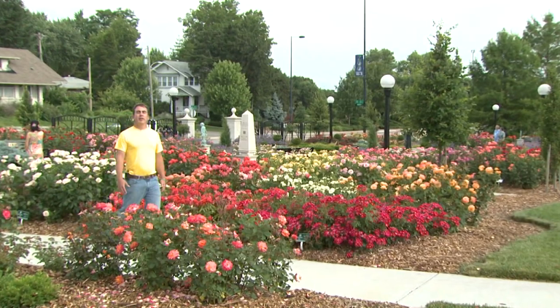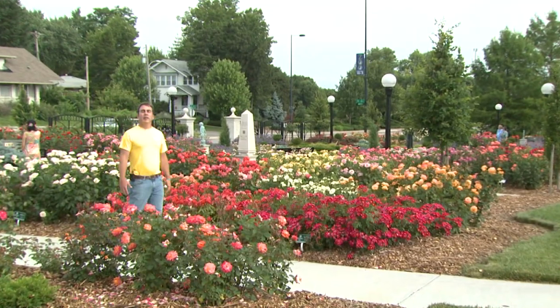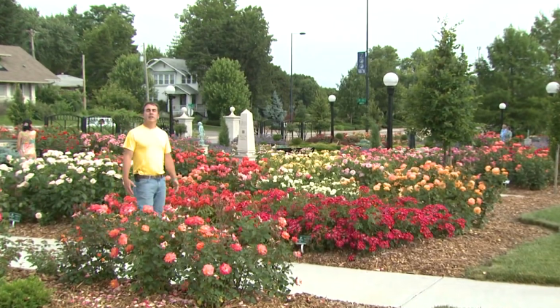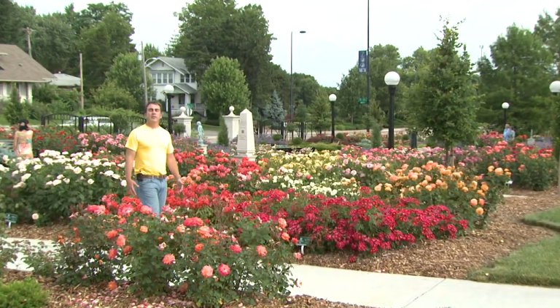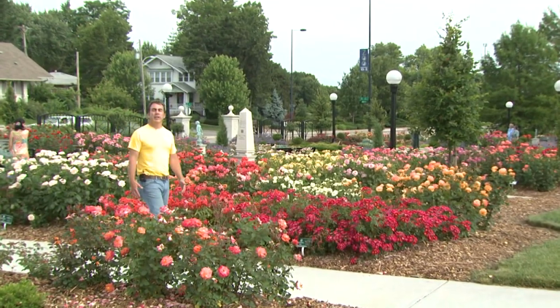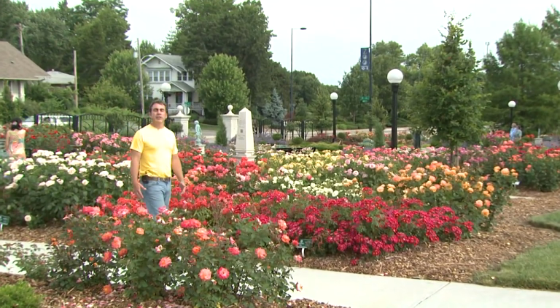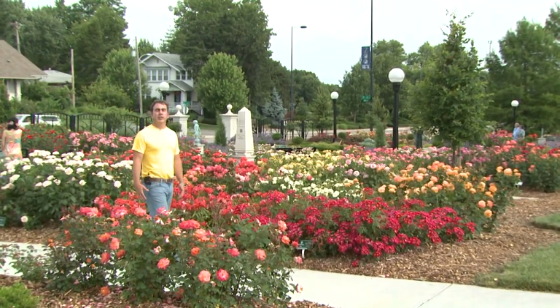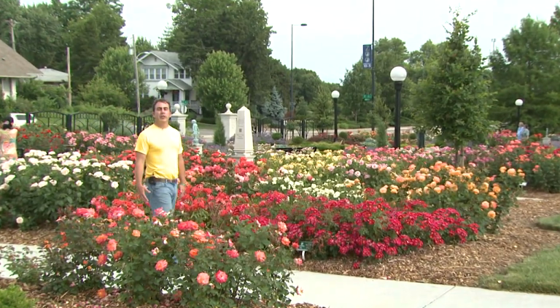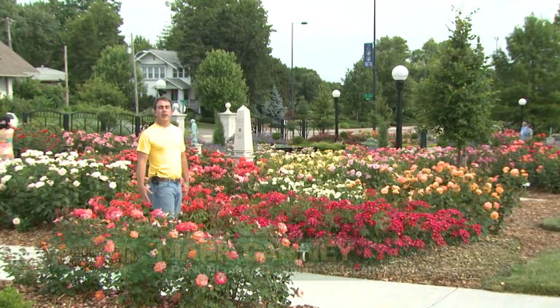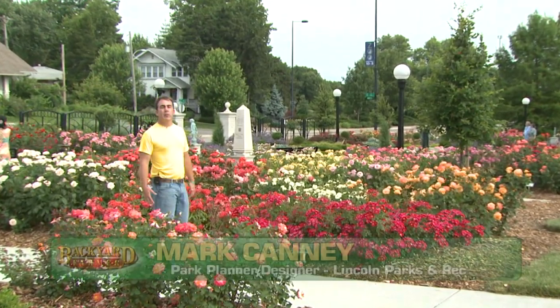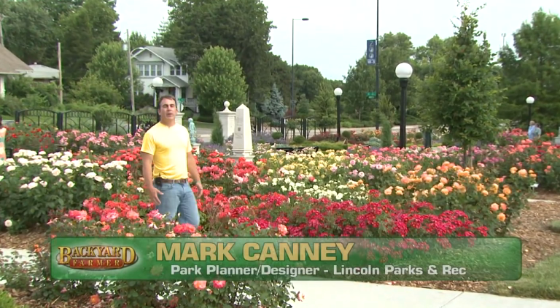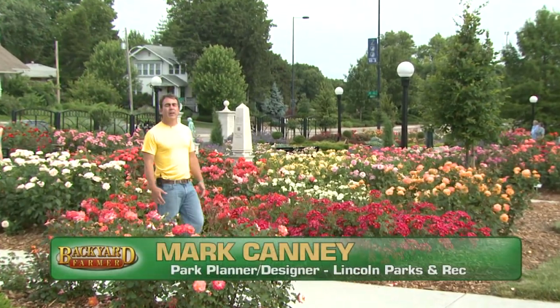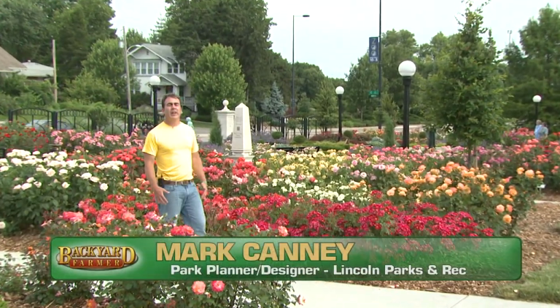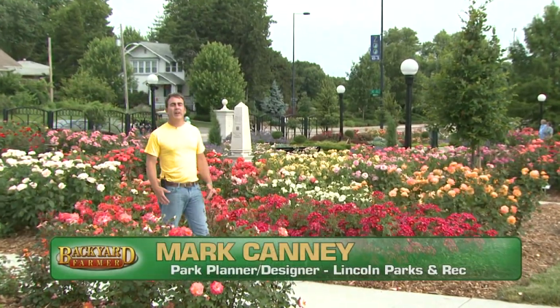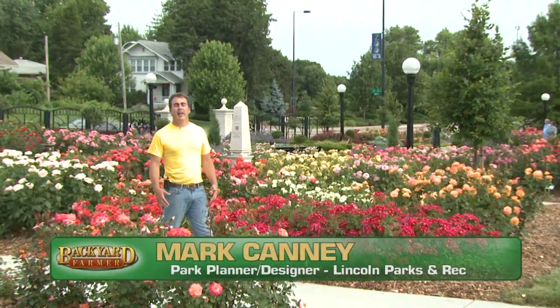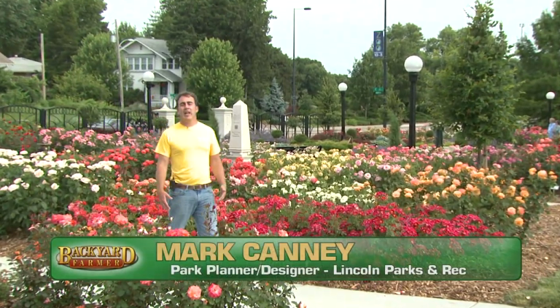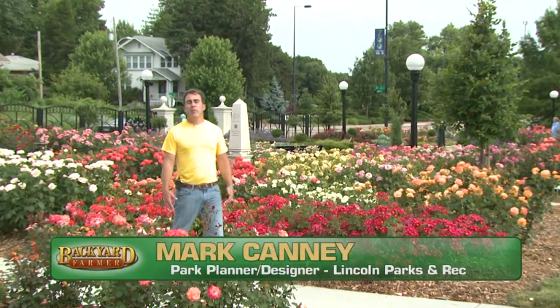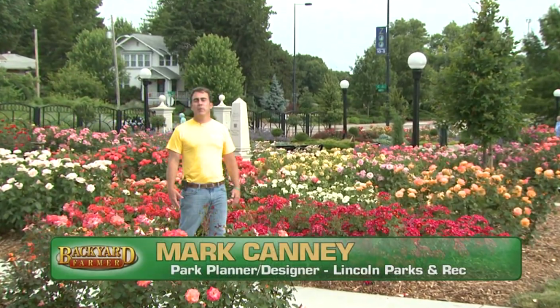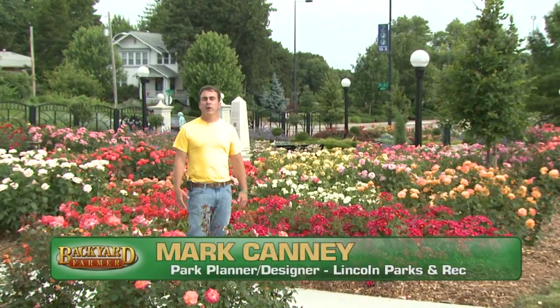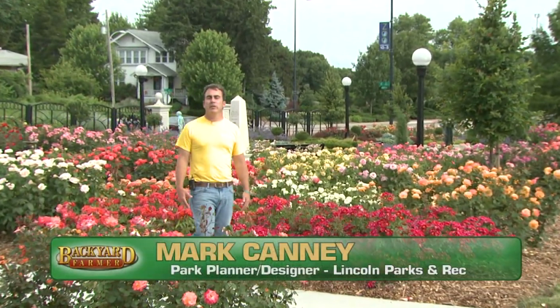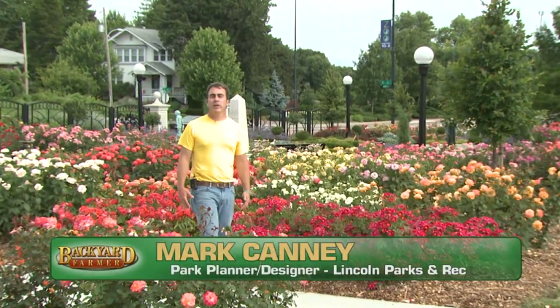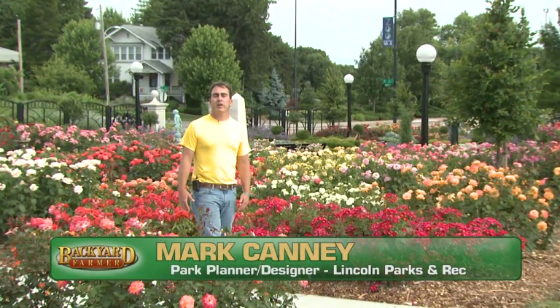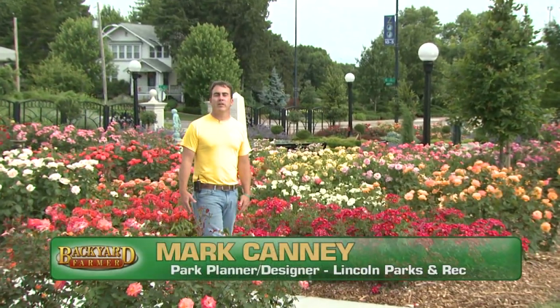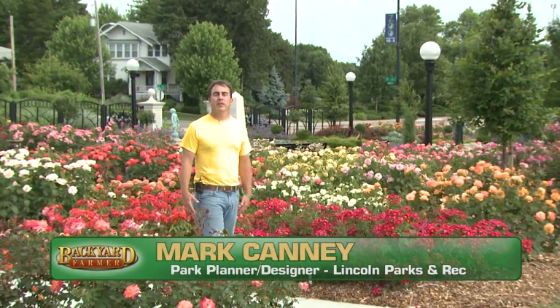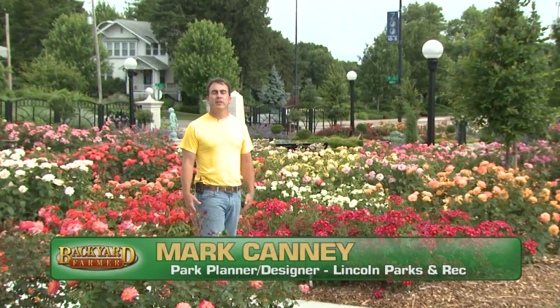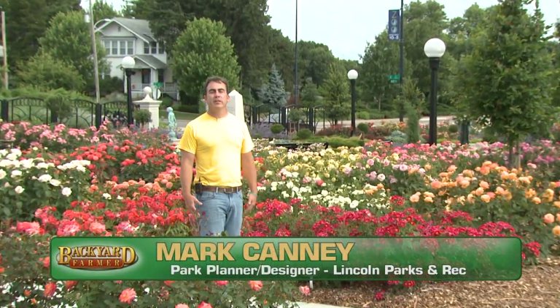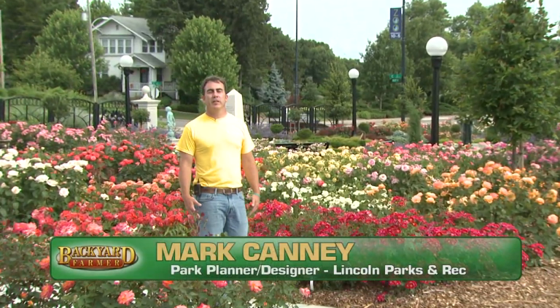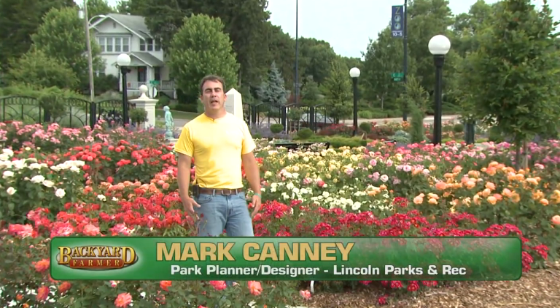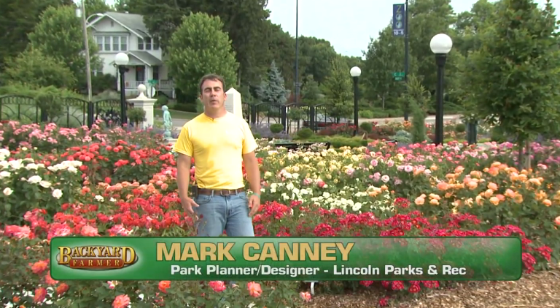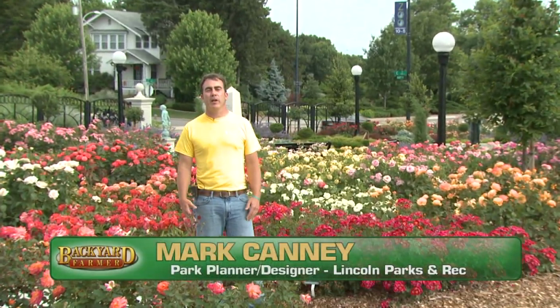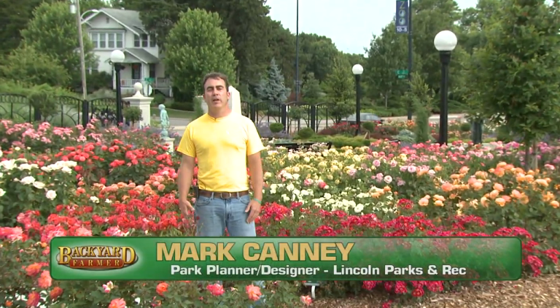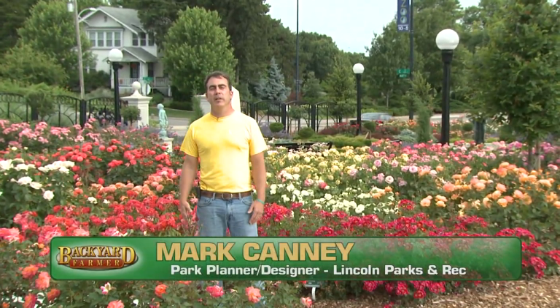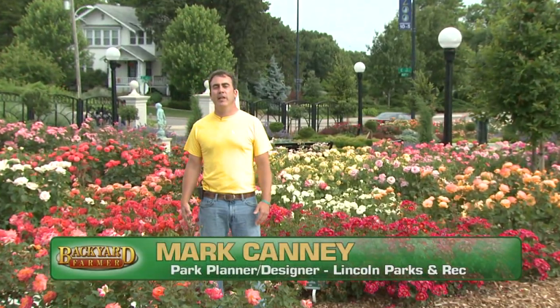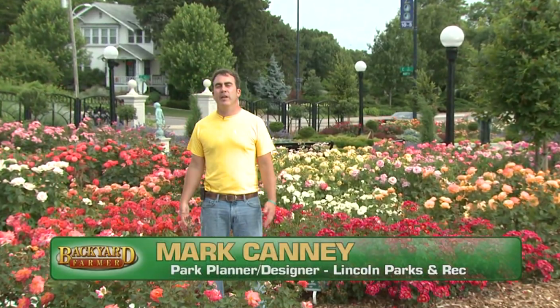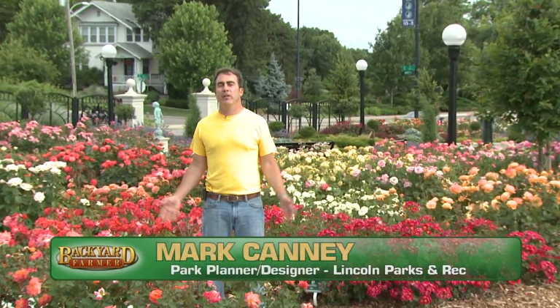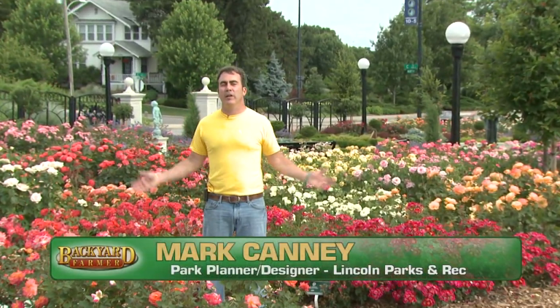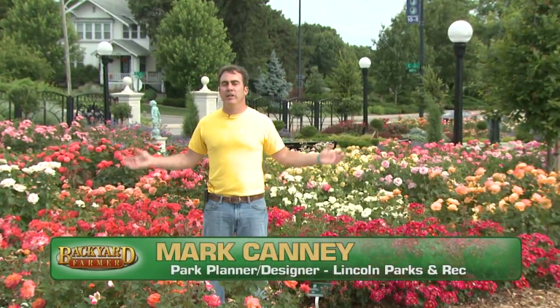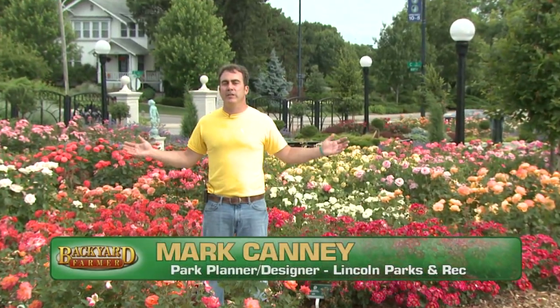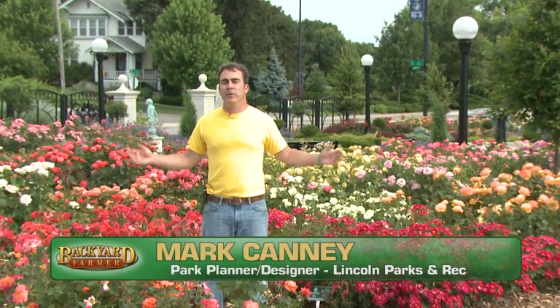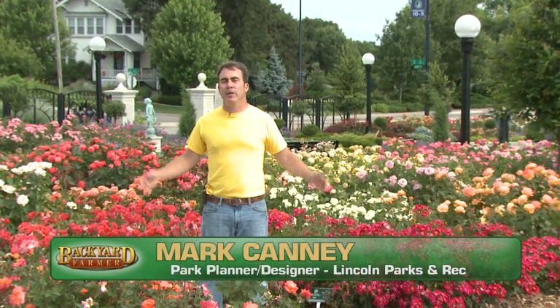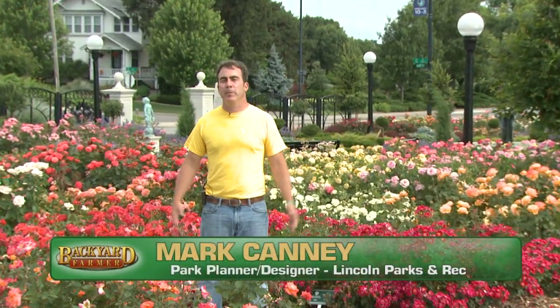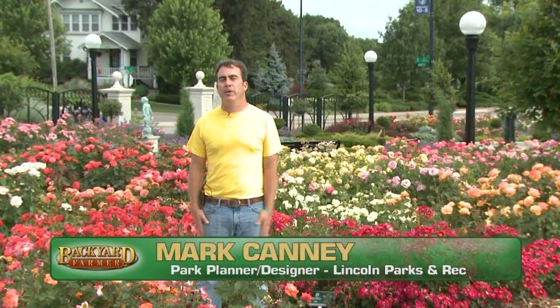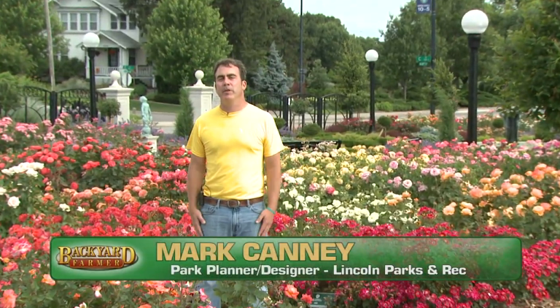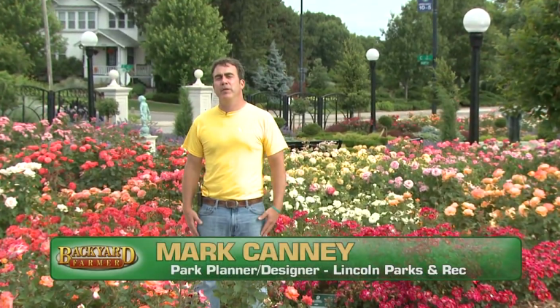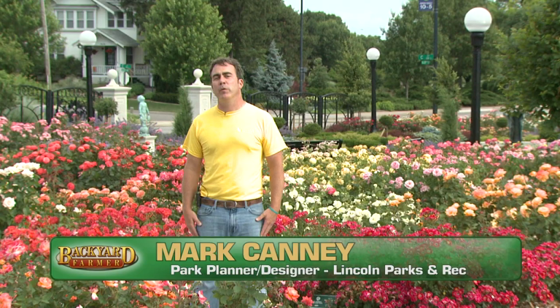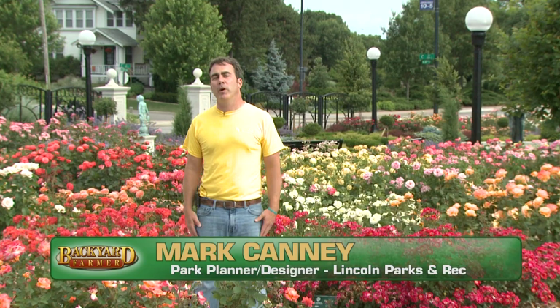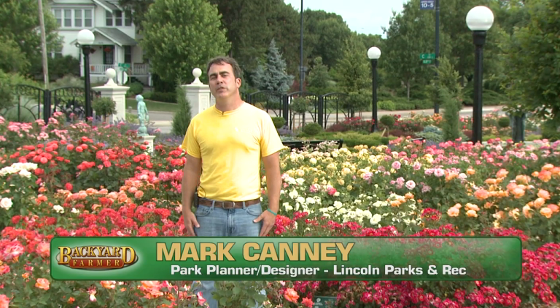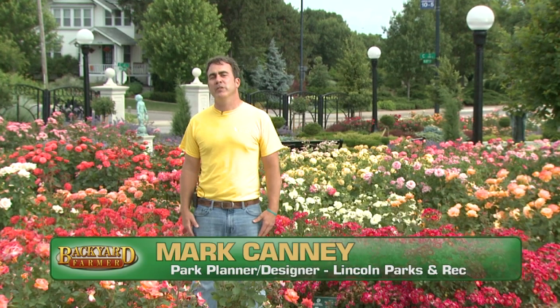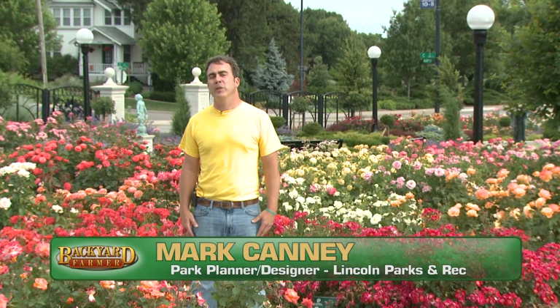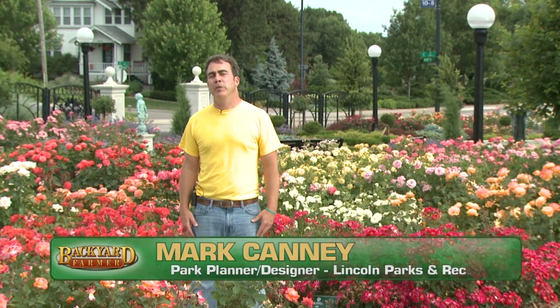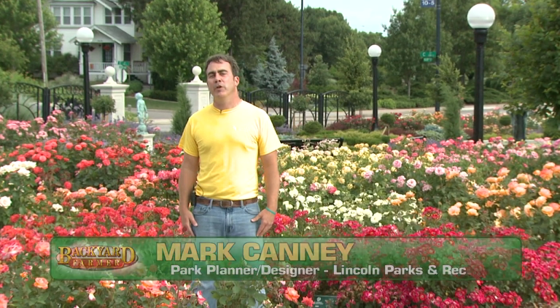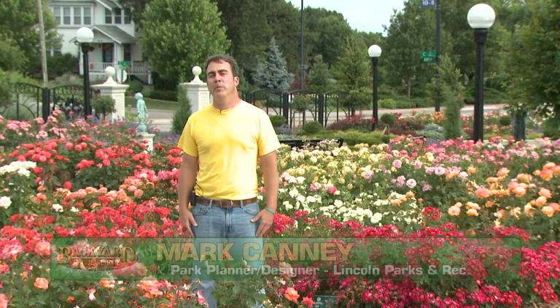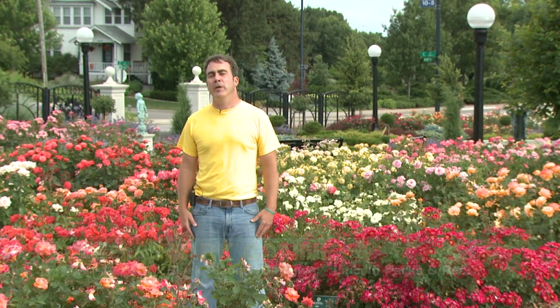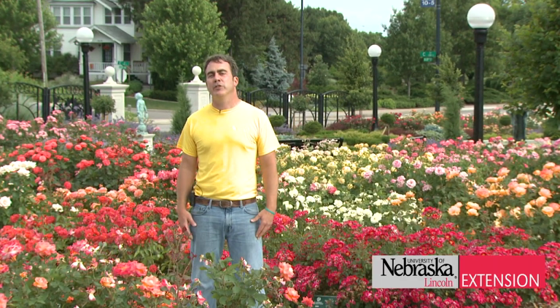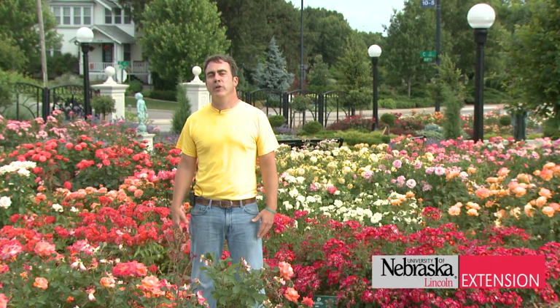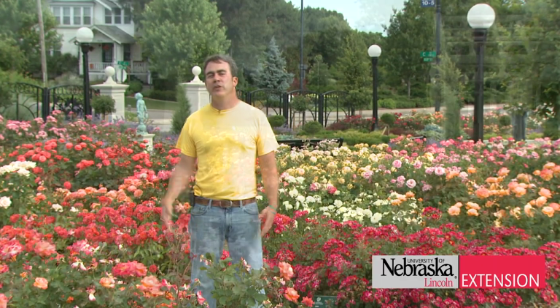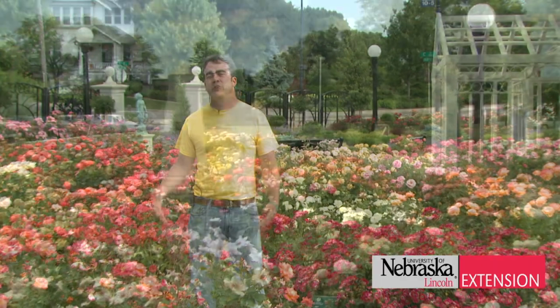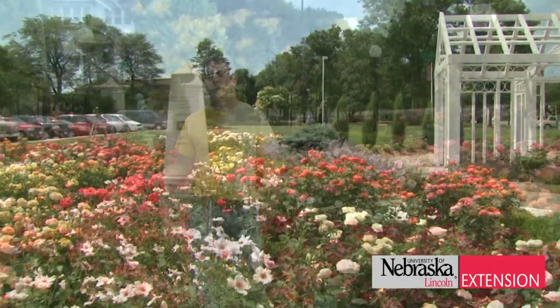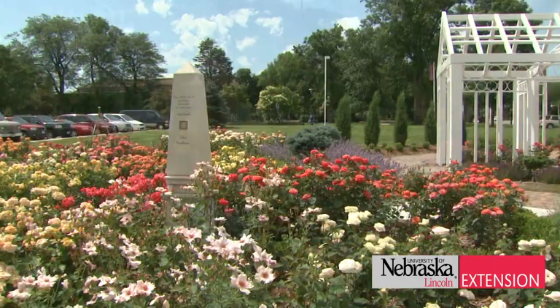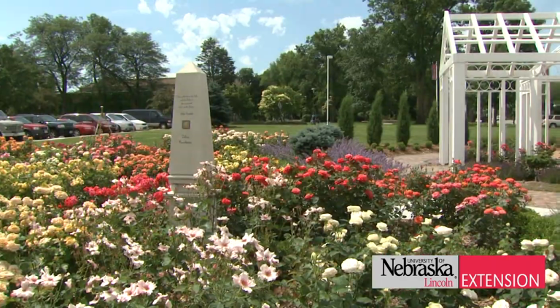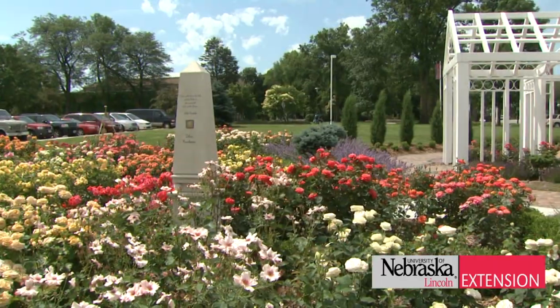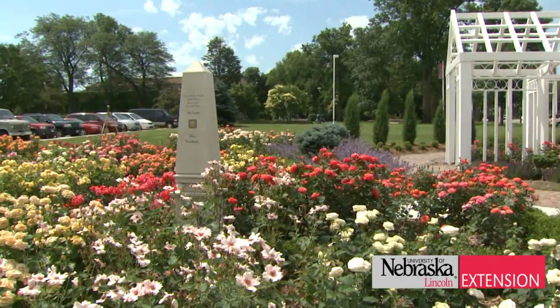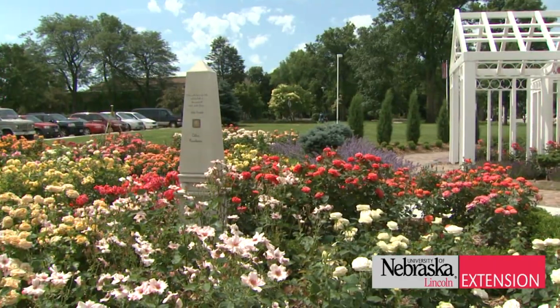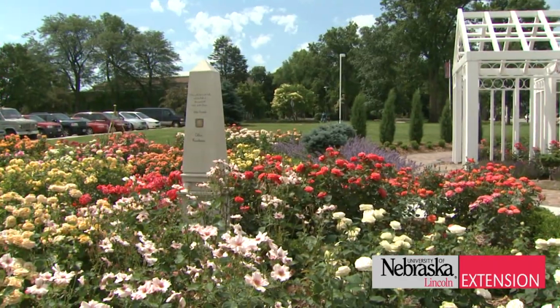It's mid-June and we're here at Hayman Rose Garden. Today, we're going to take a look at some of the beautiful roses in bloom and show you some of our favorites.